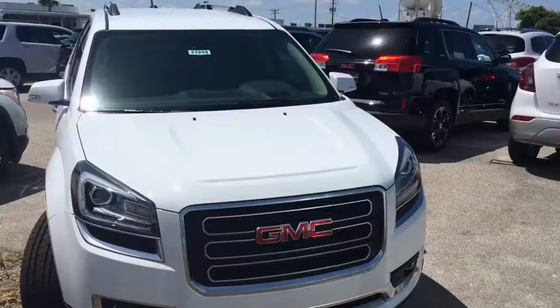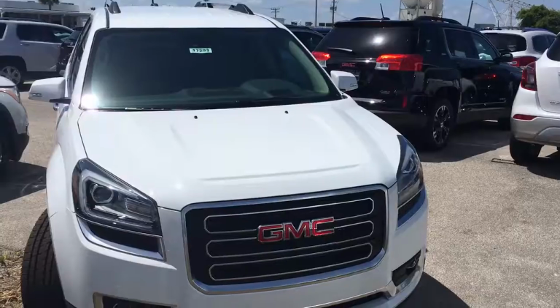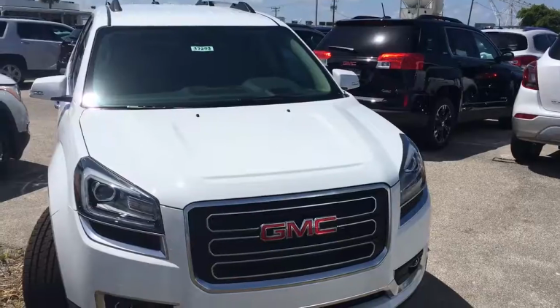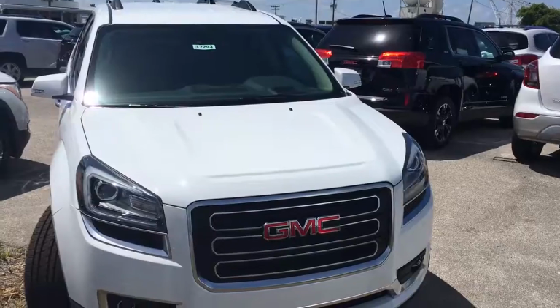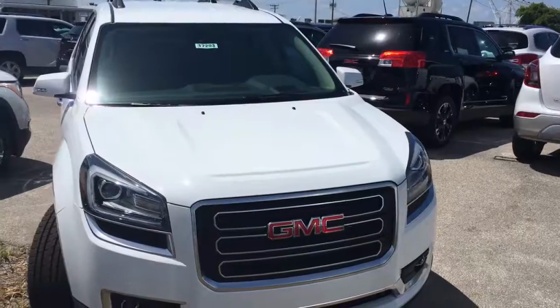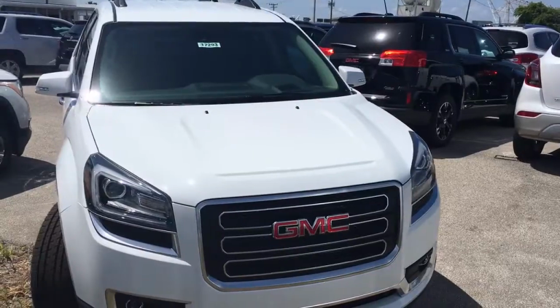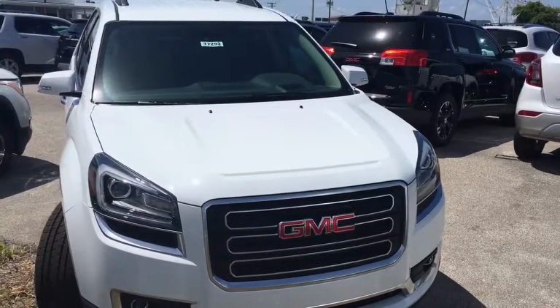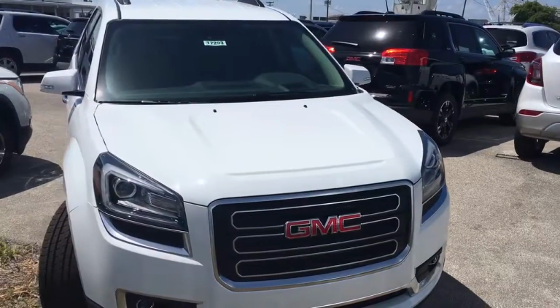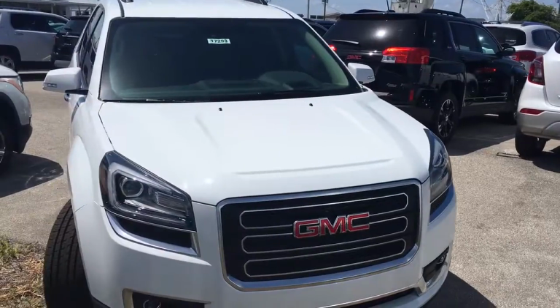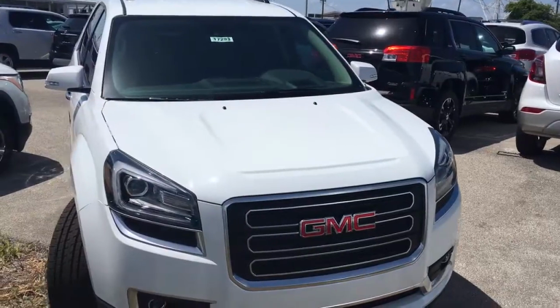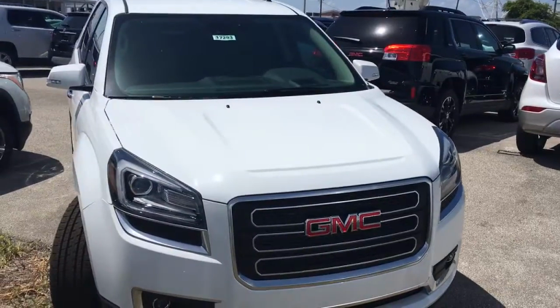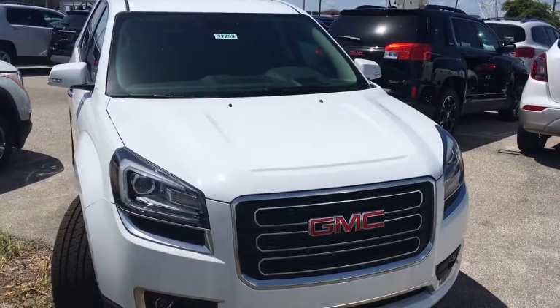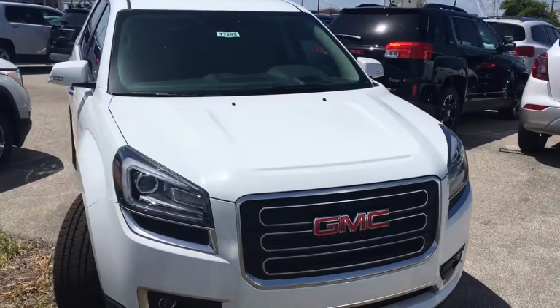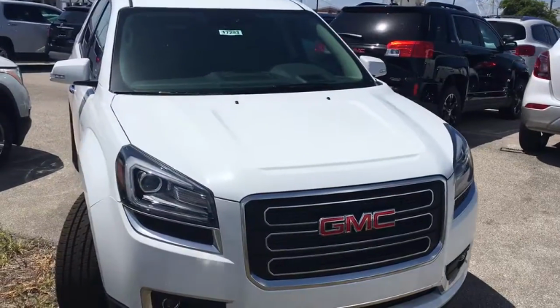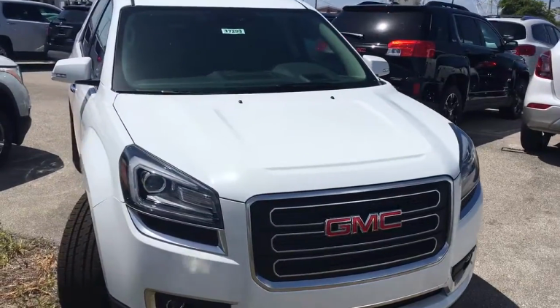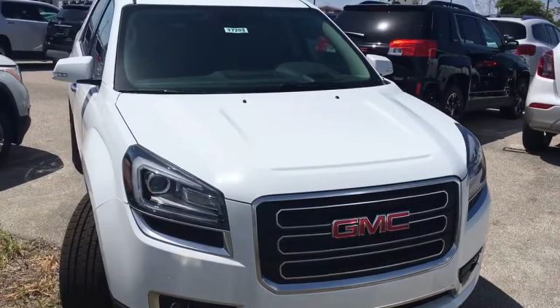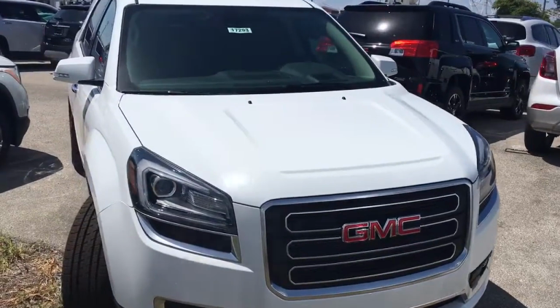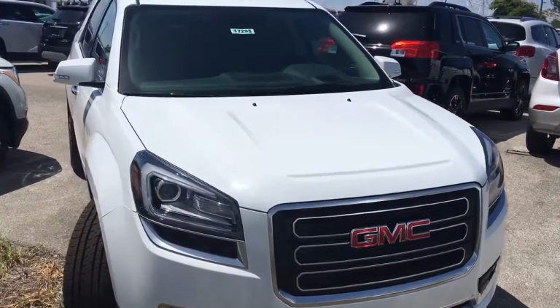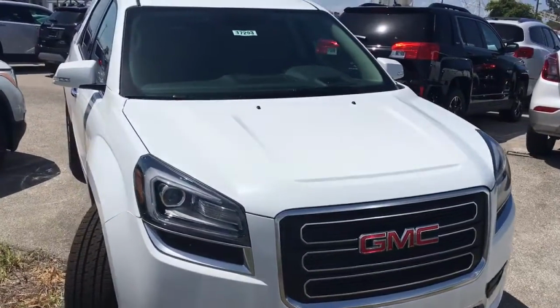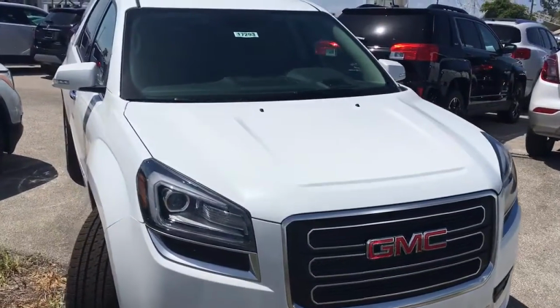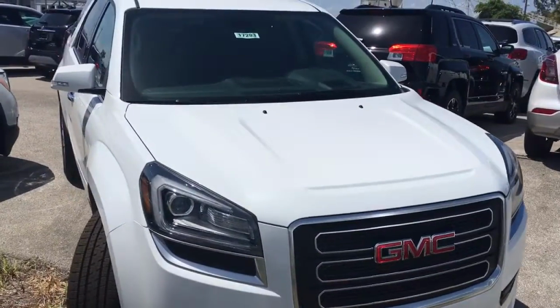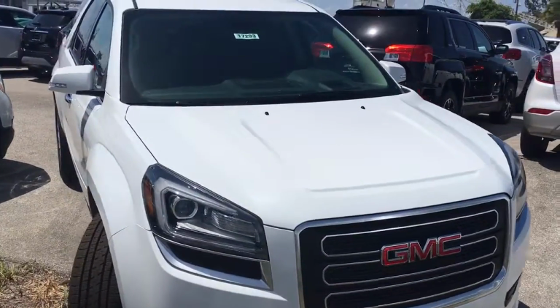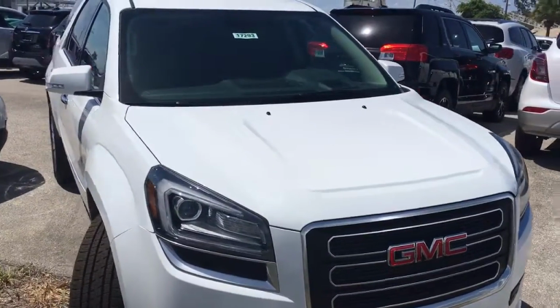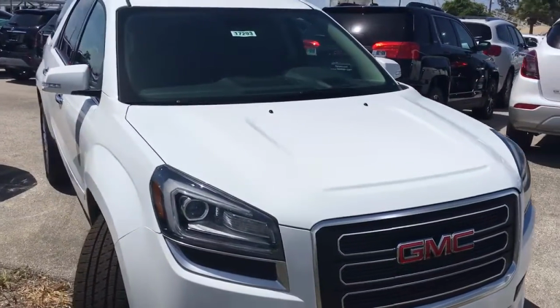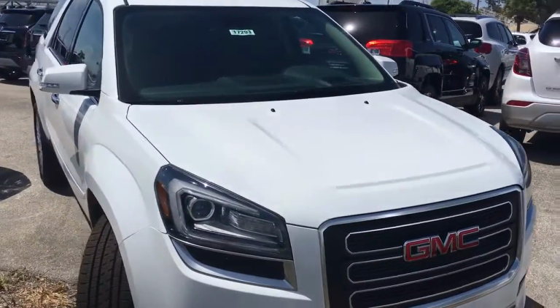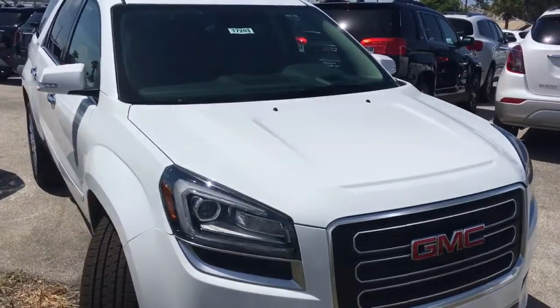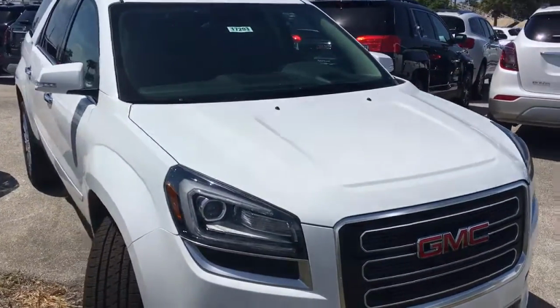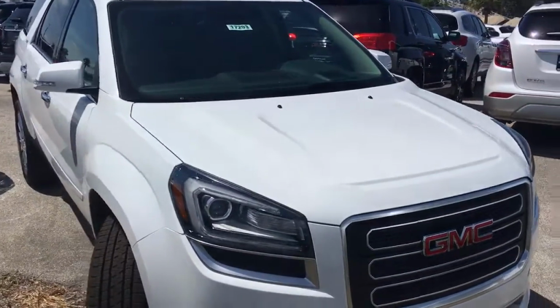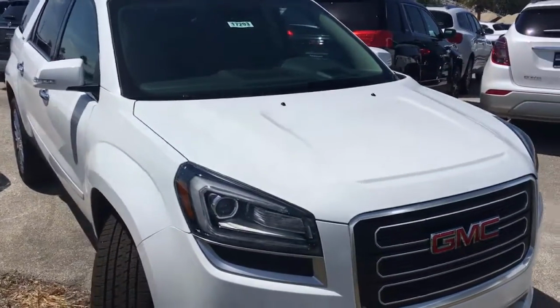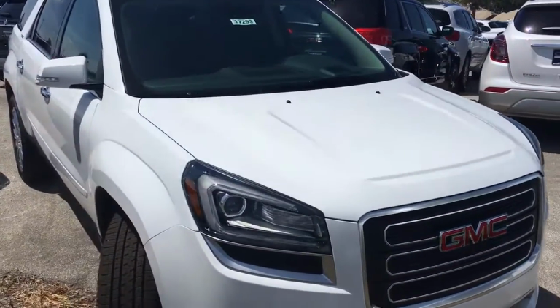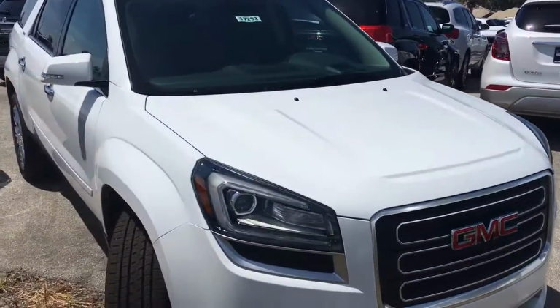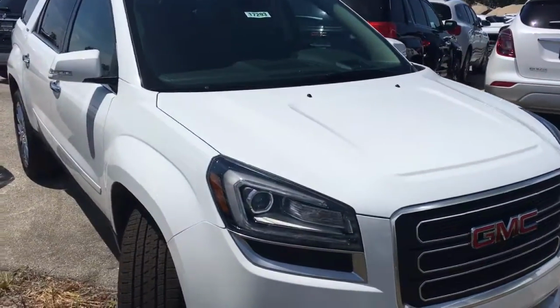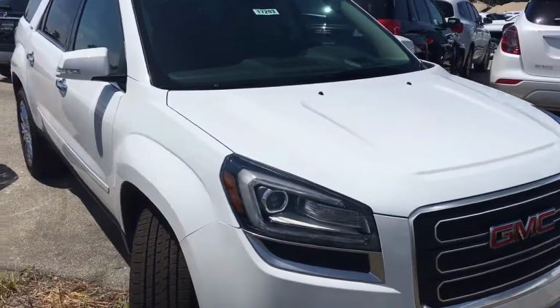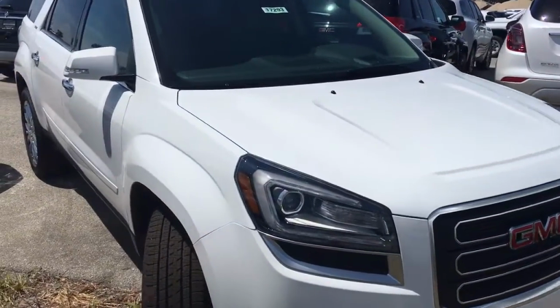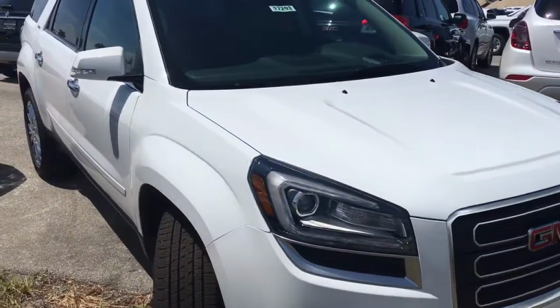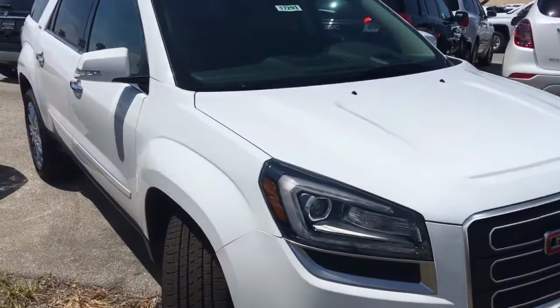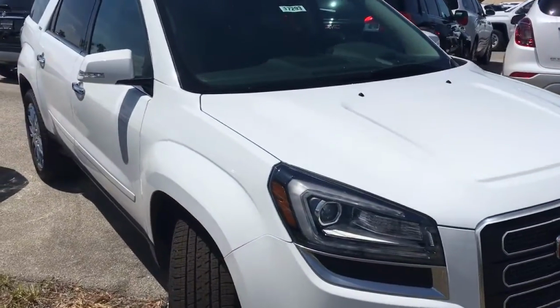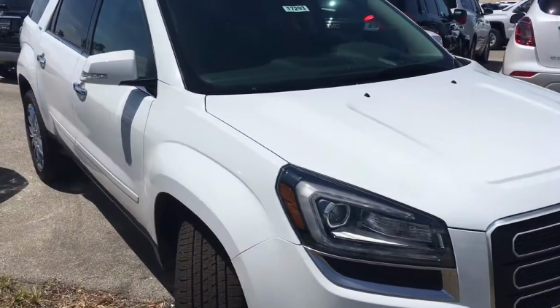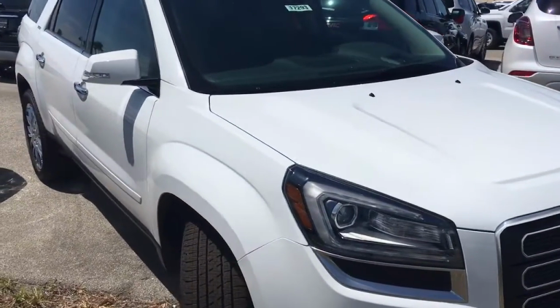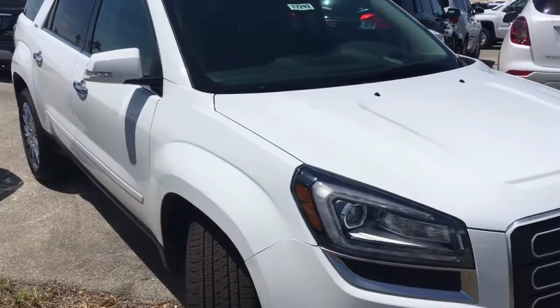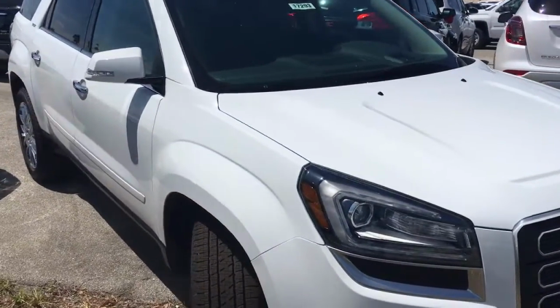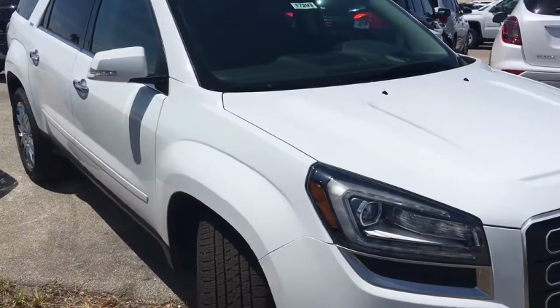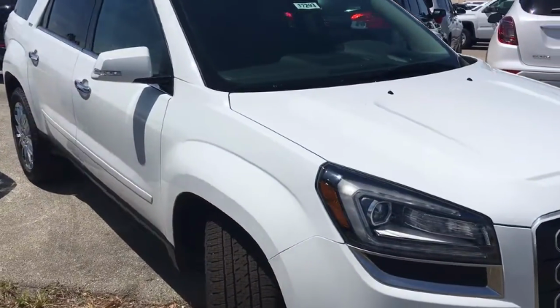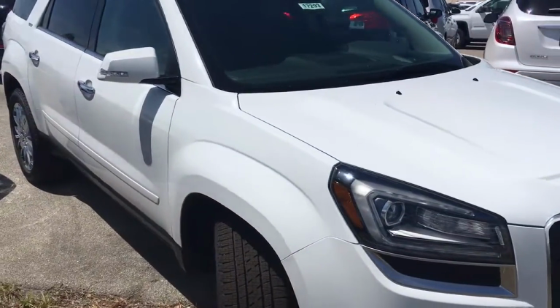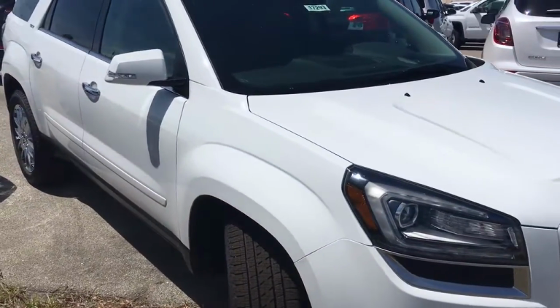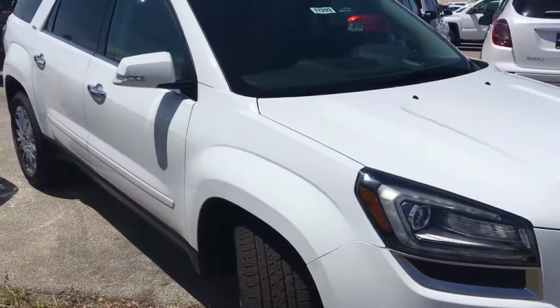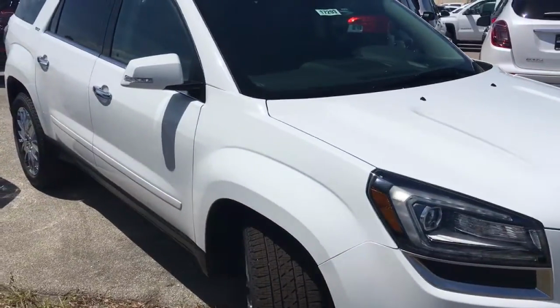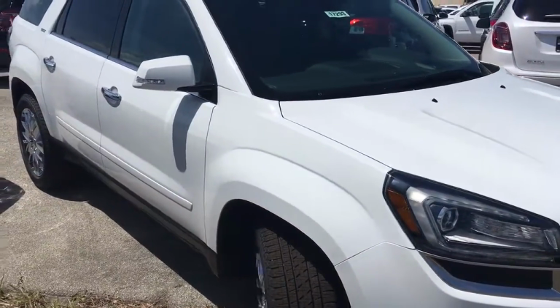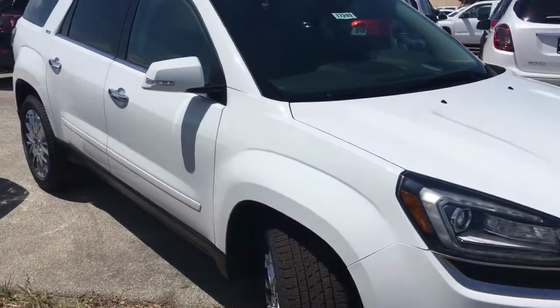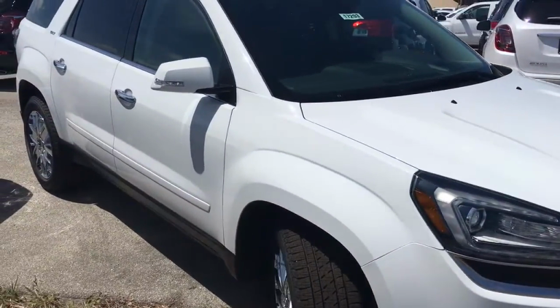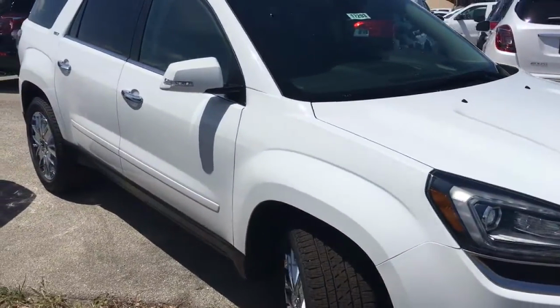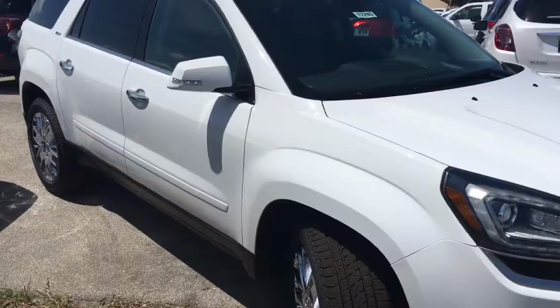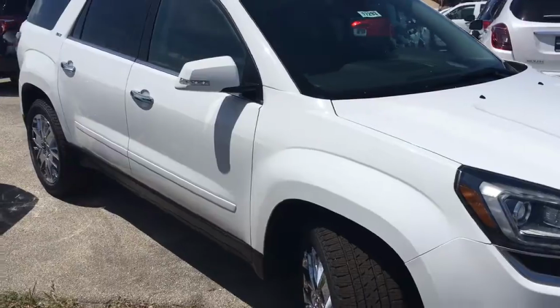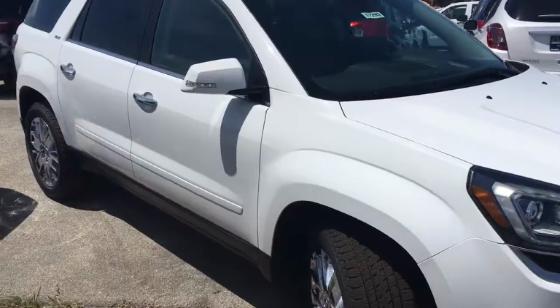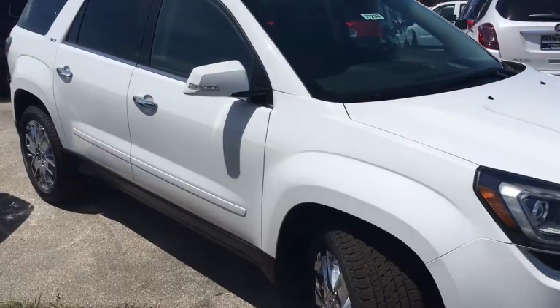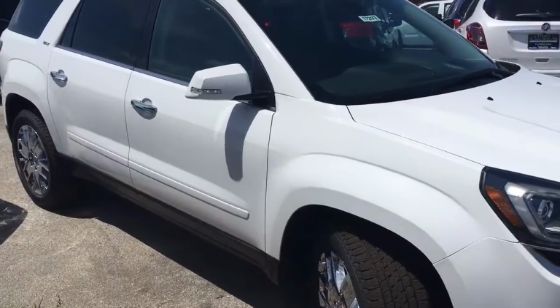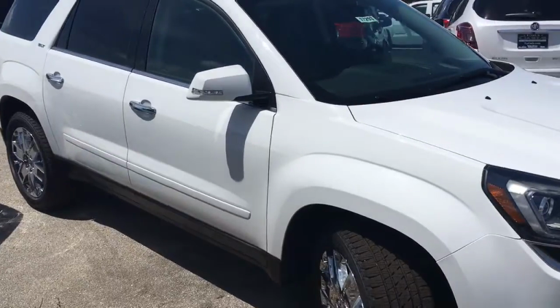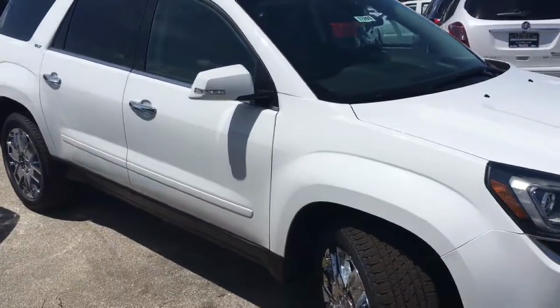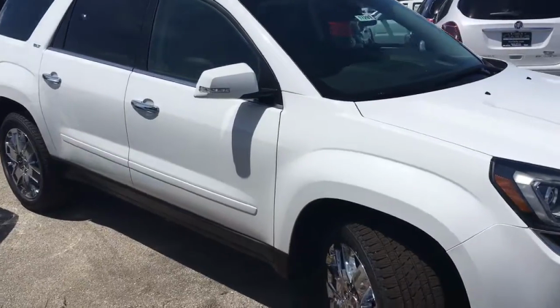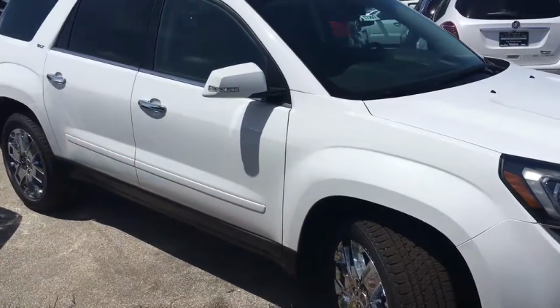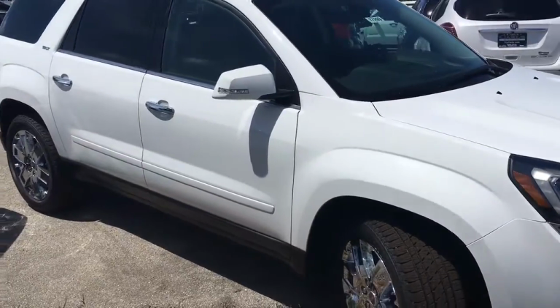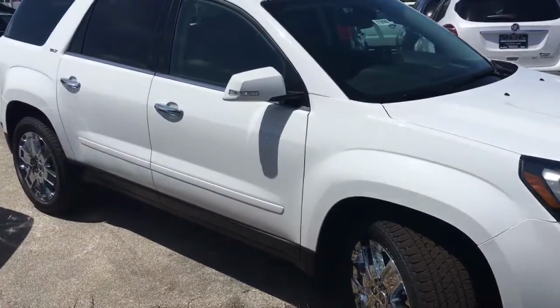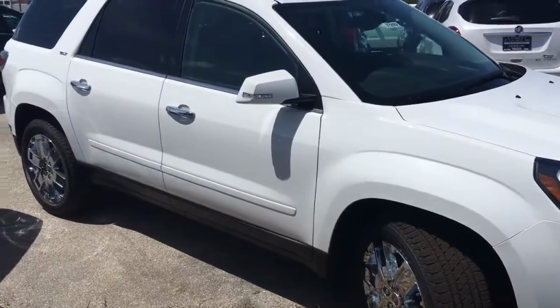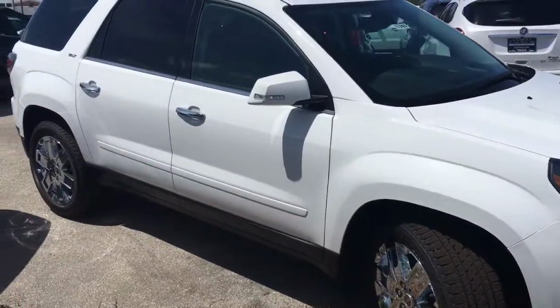Hello, my name is John Dee from Carls Buick GMC. I just want to shoot you a real short video of a 2017 GMC Acadia Limited.